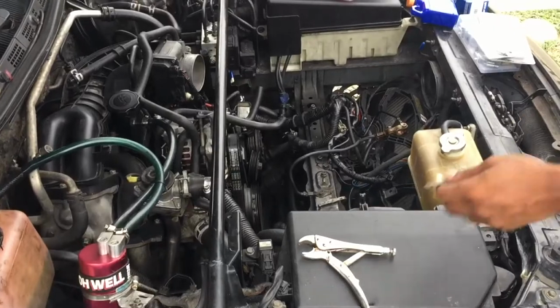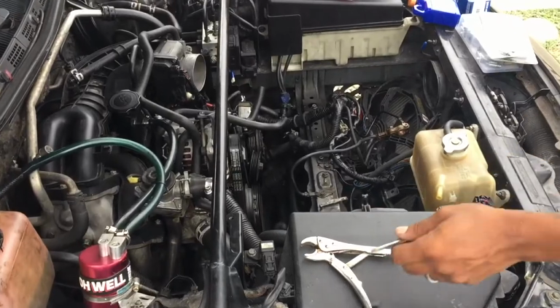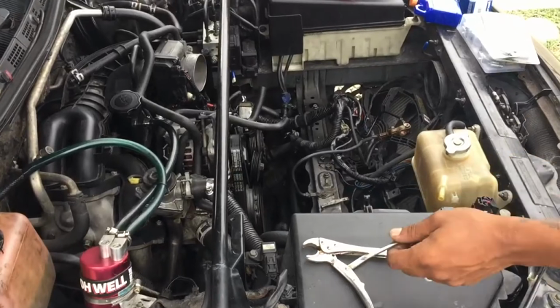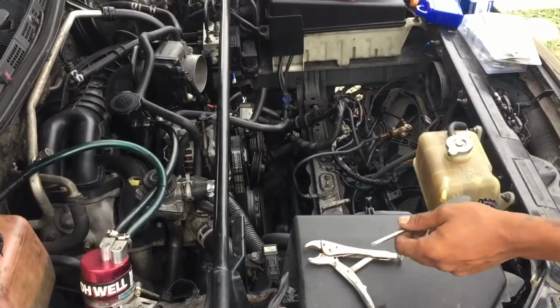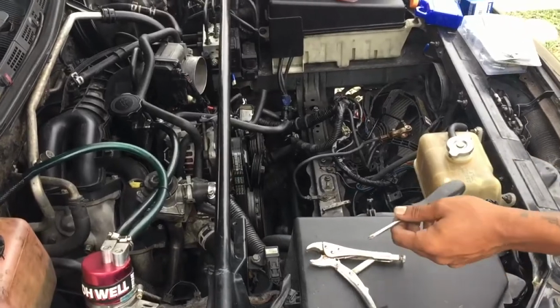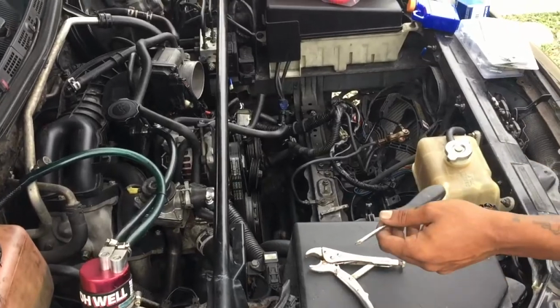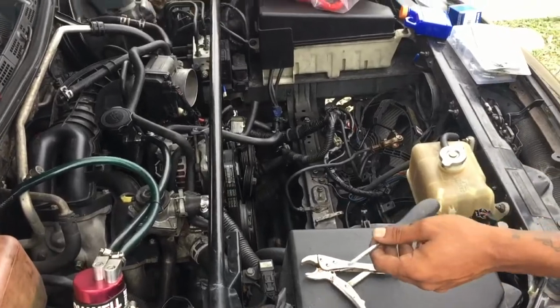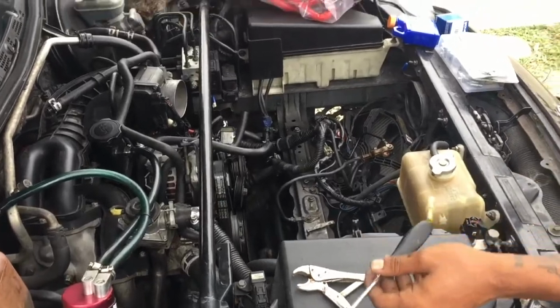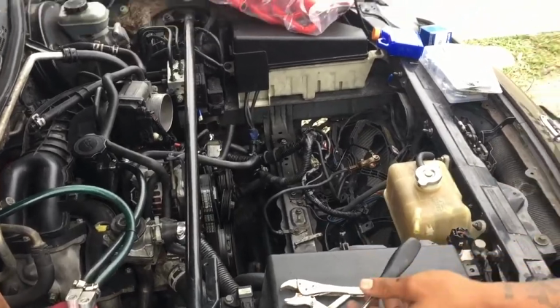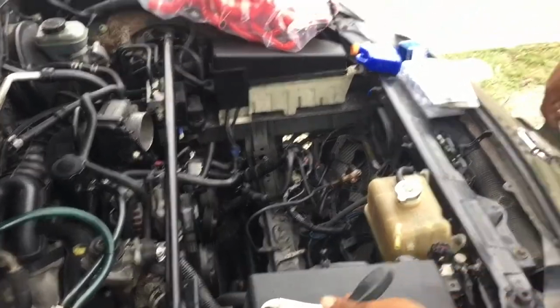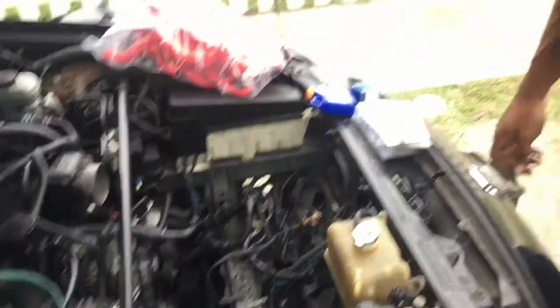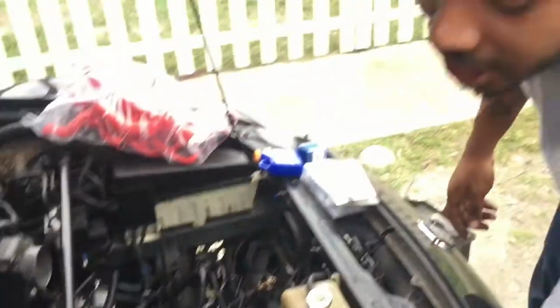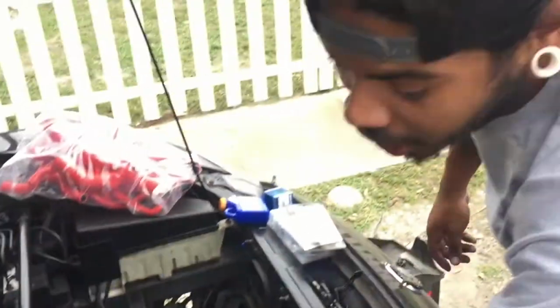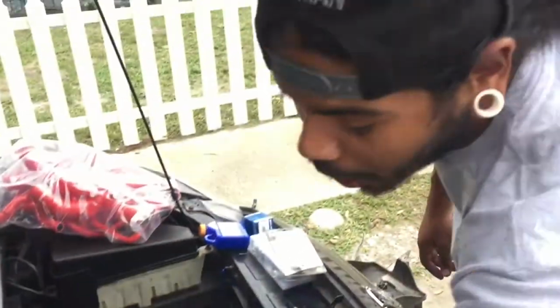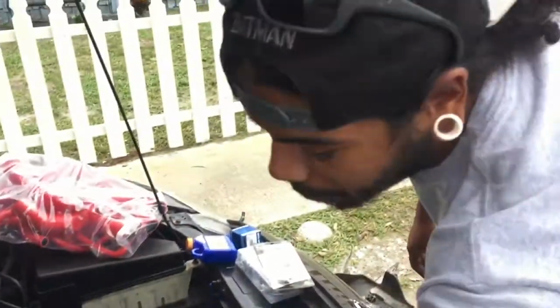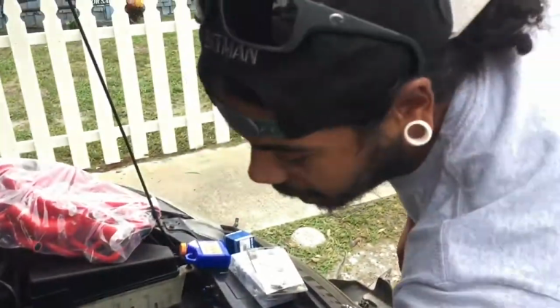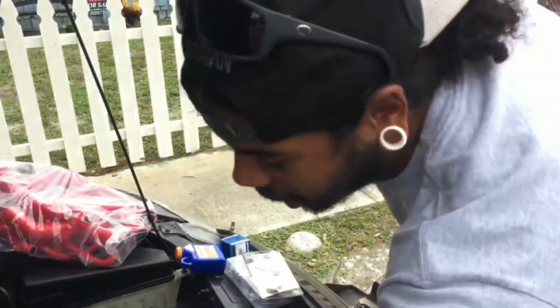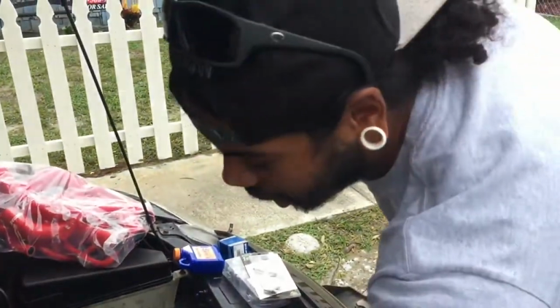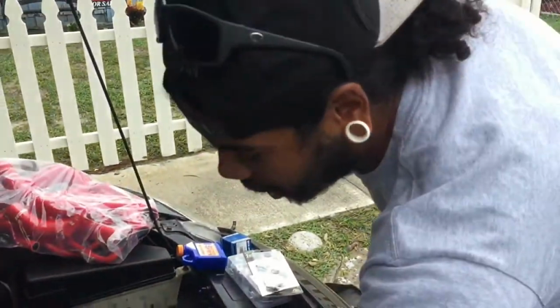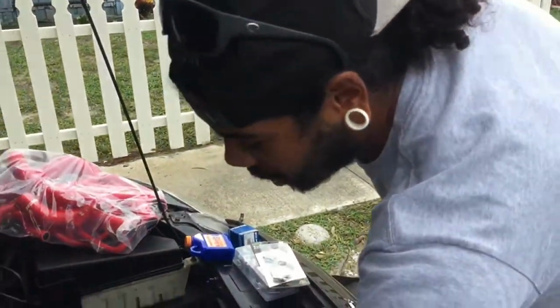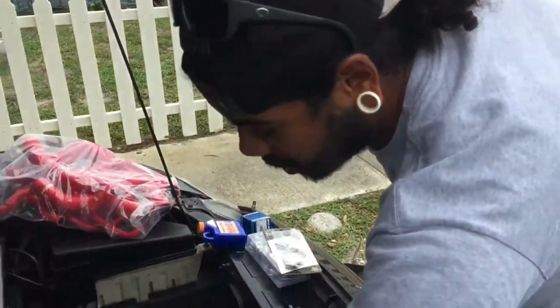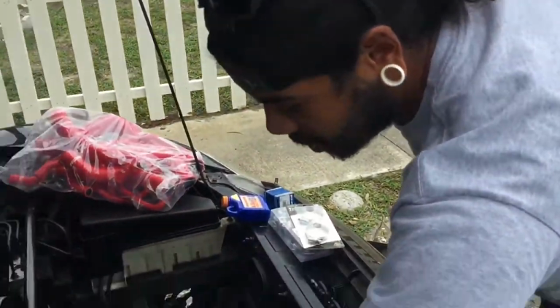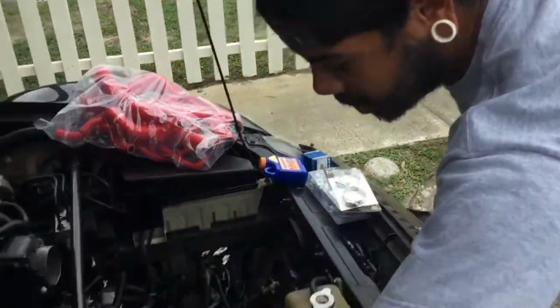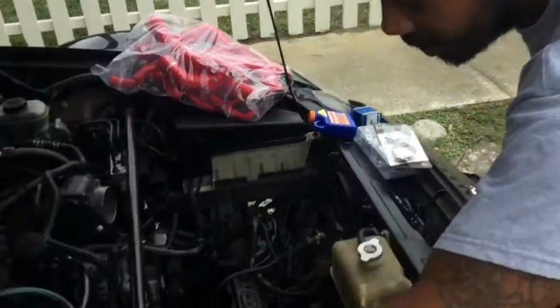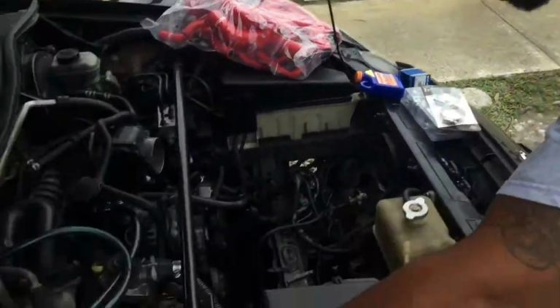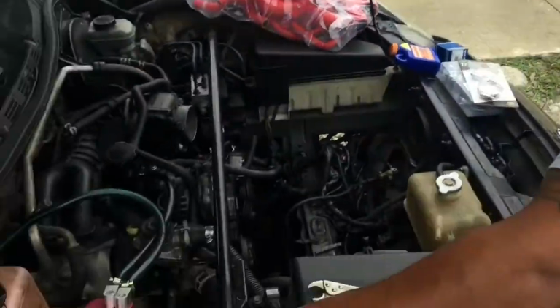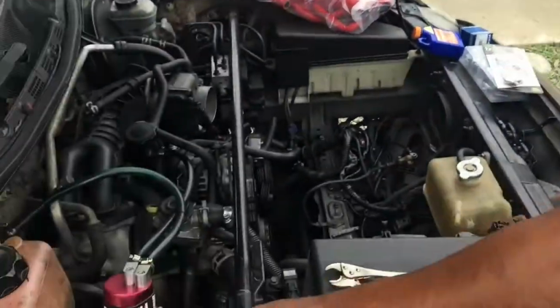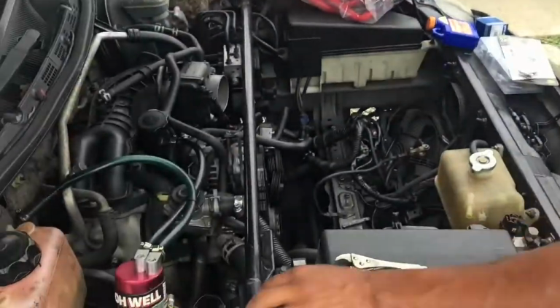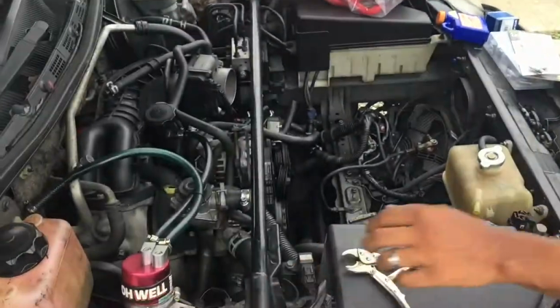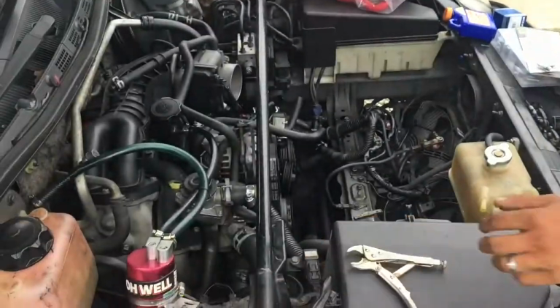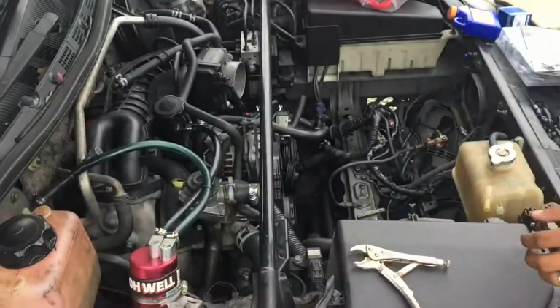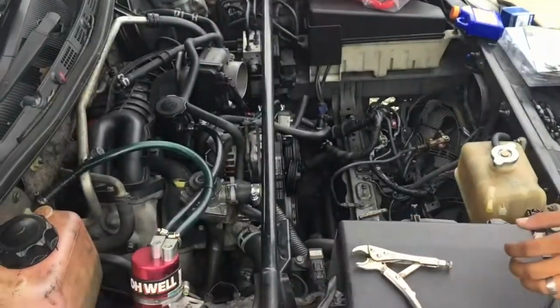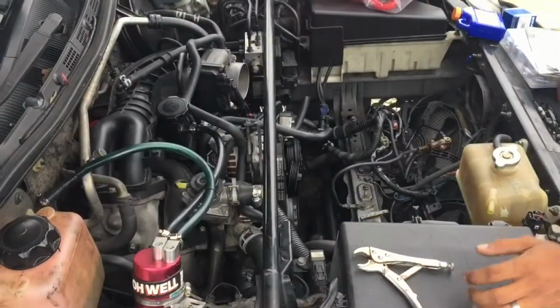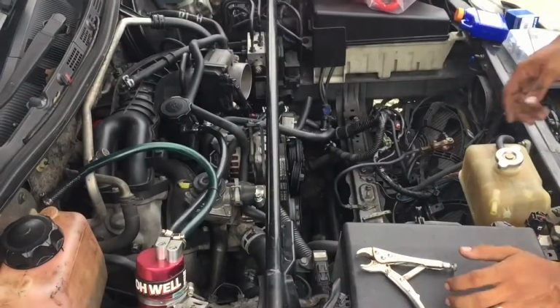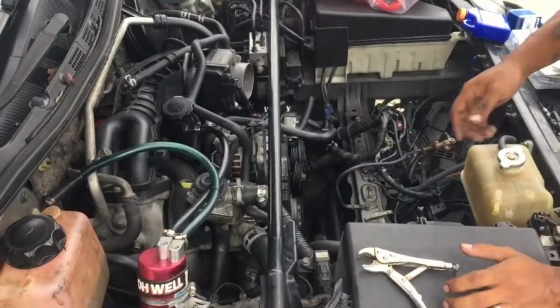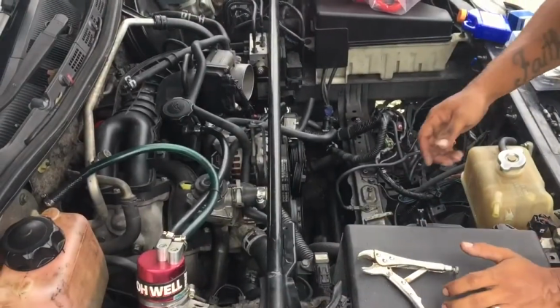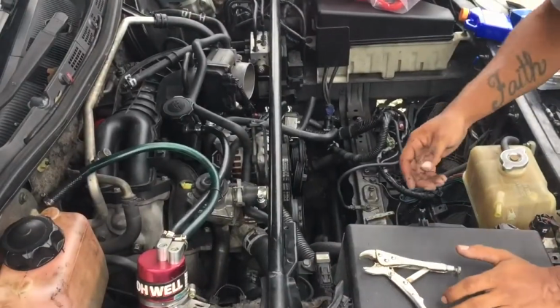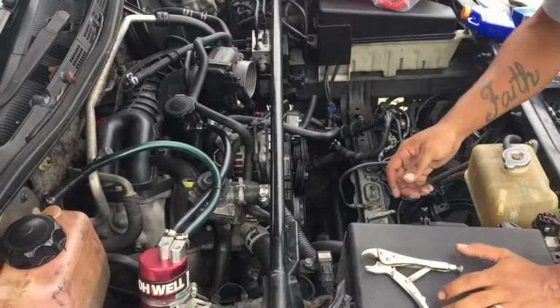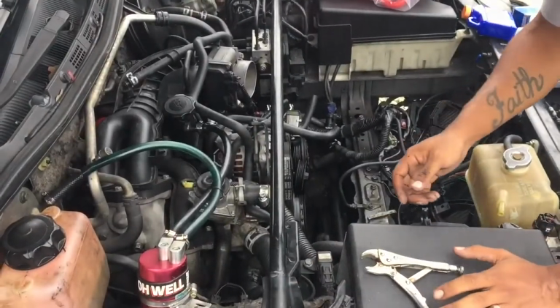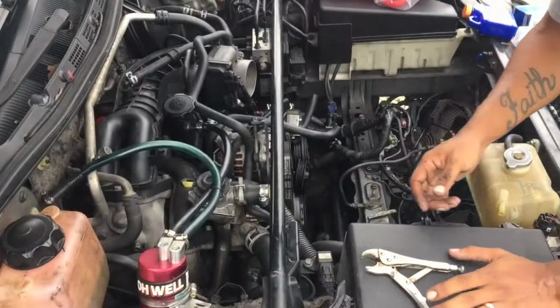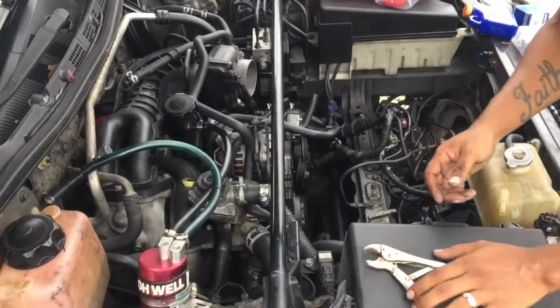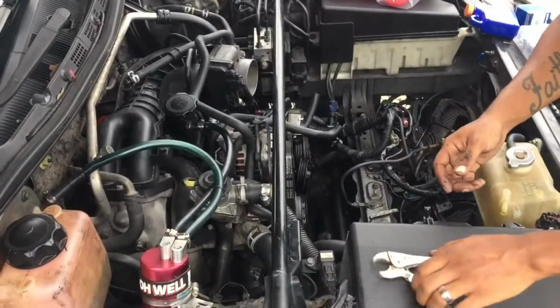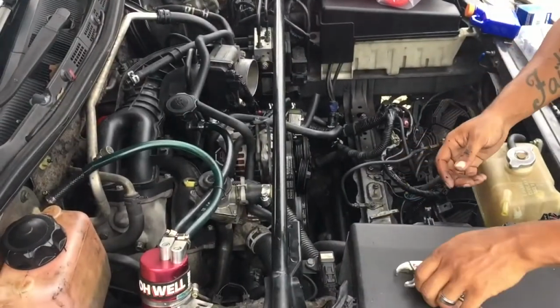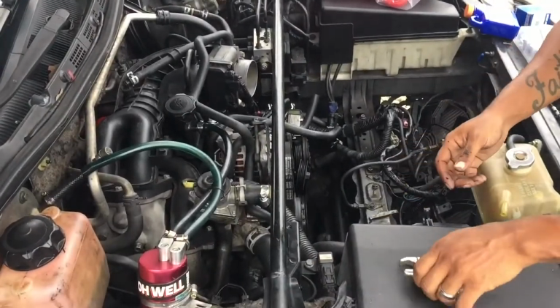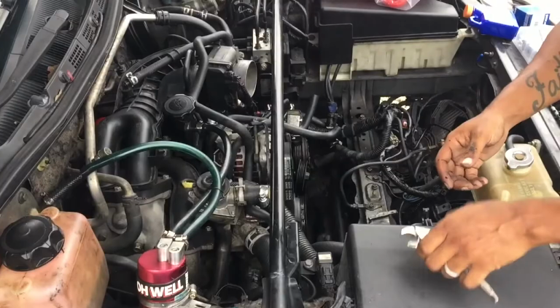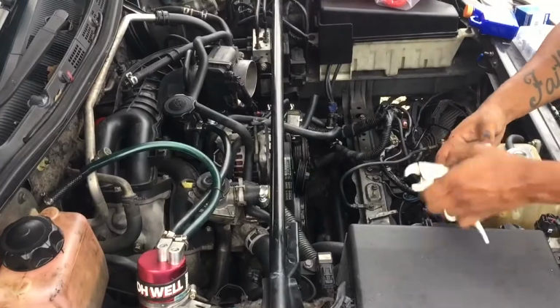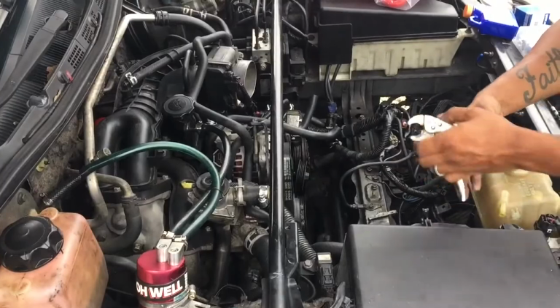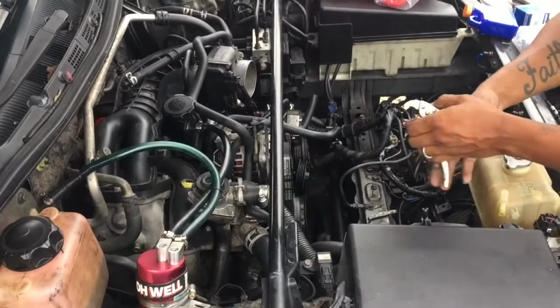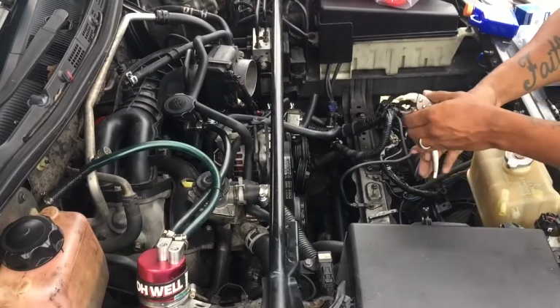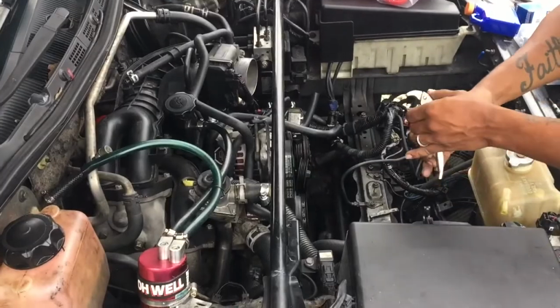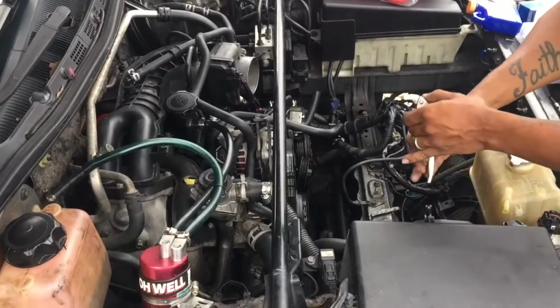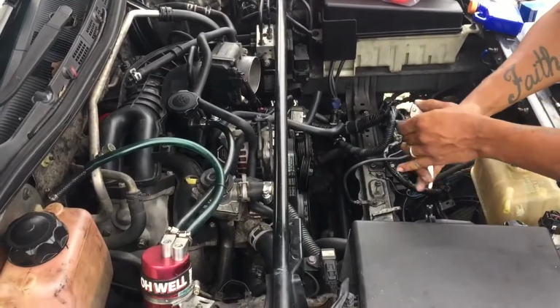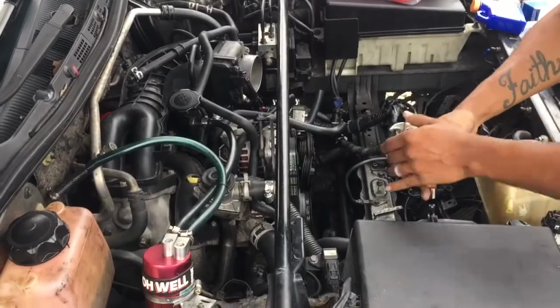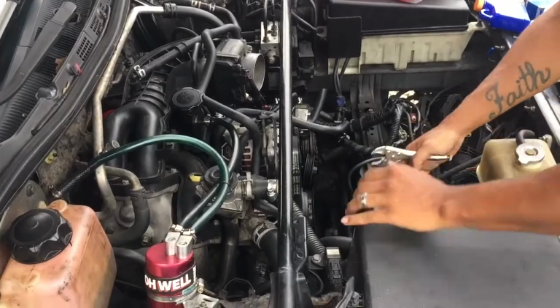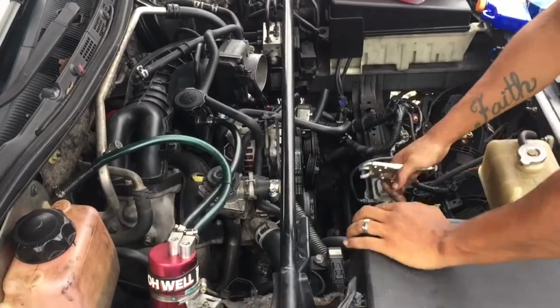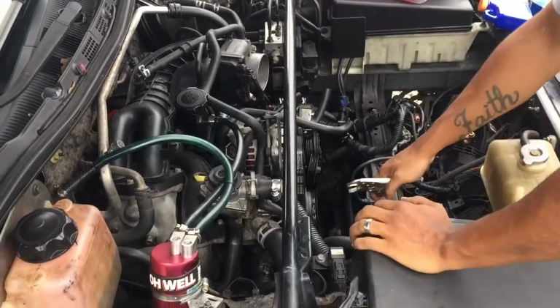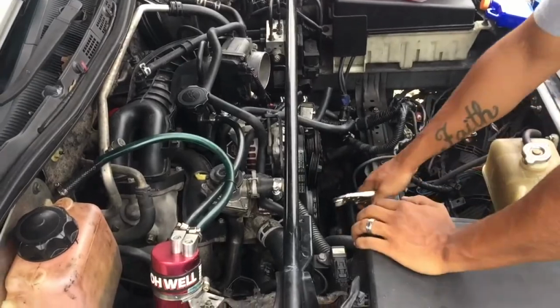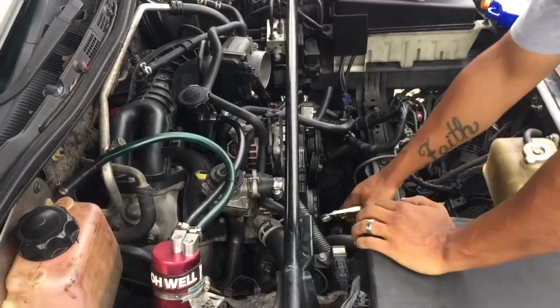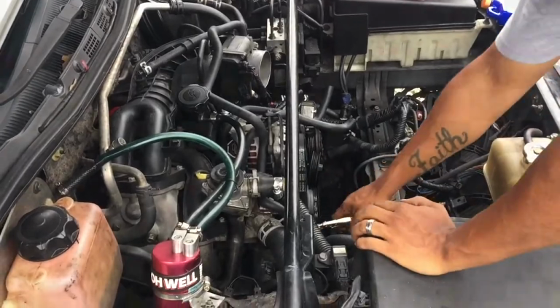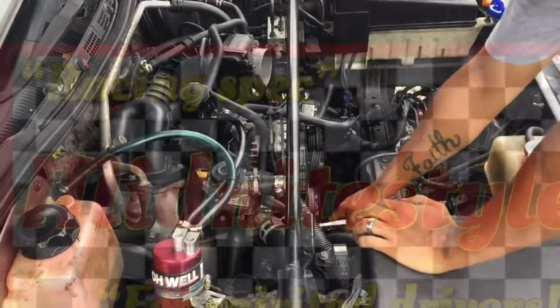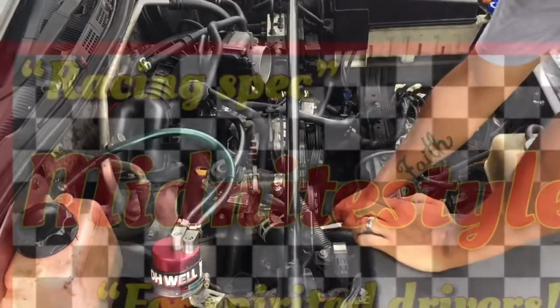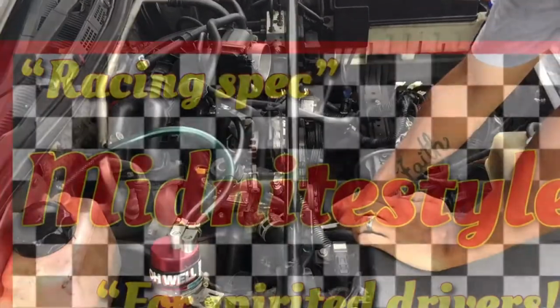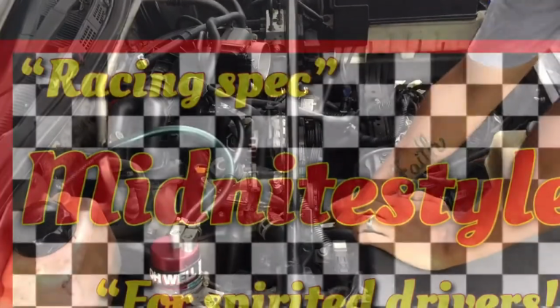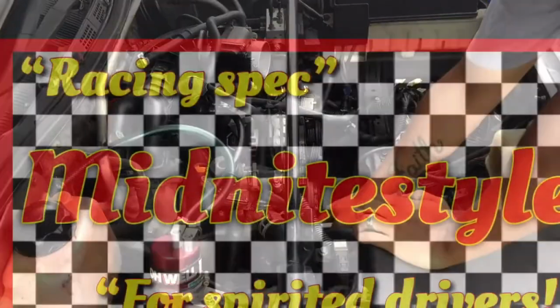And thus, it begins! This is how to change a flux capacitor on a Mazda RX-8.